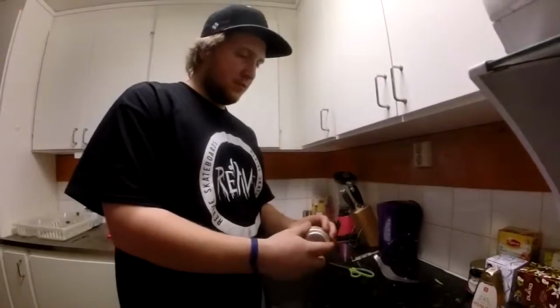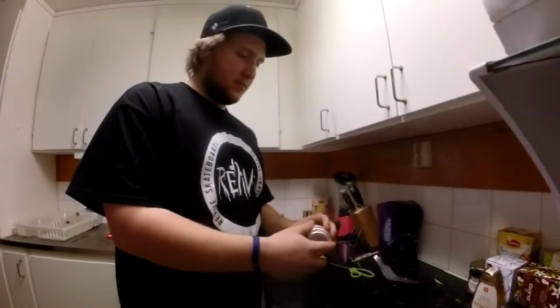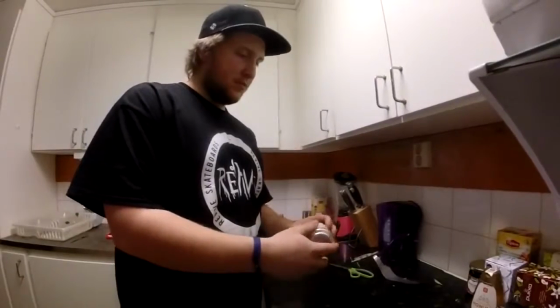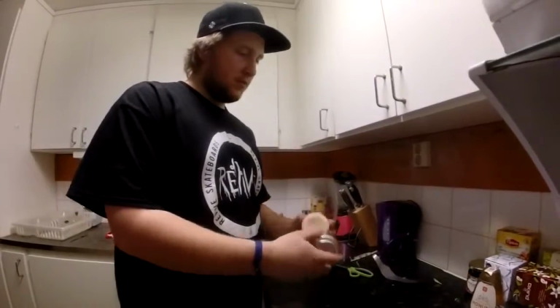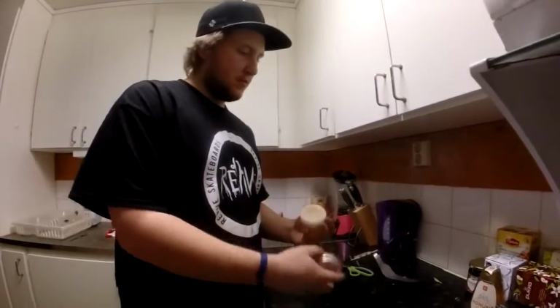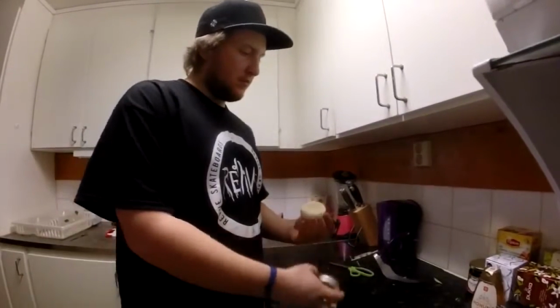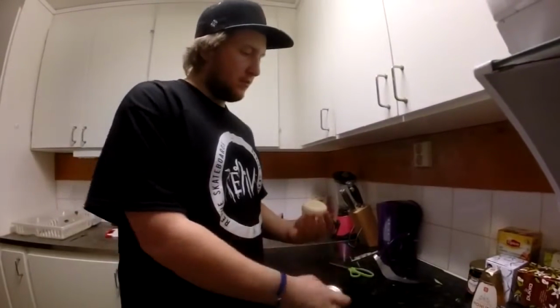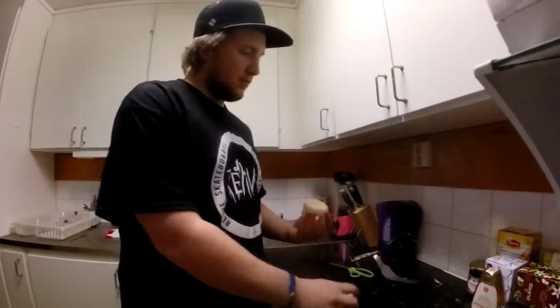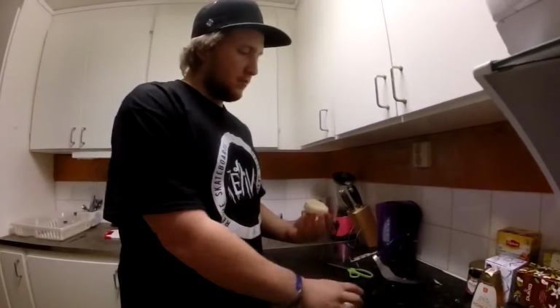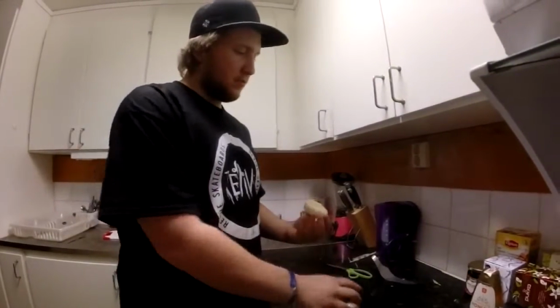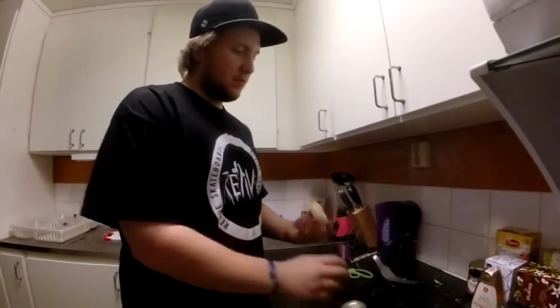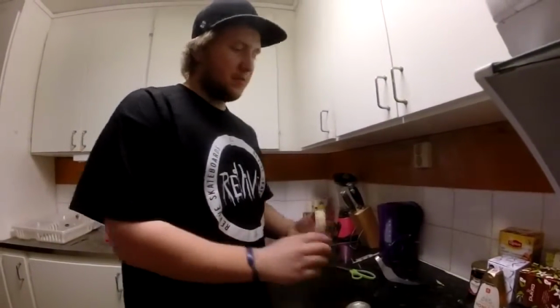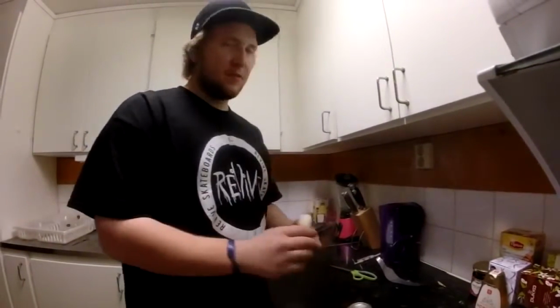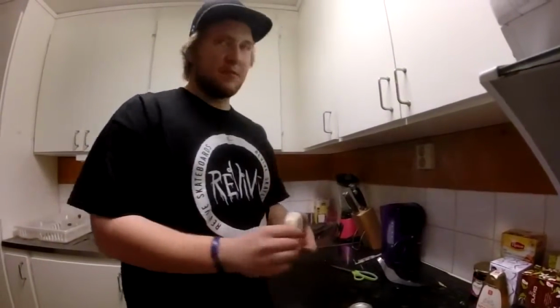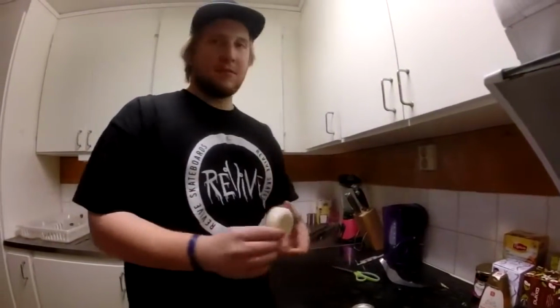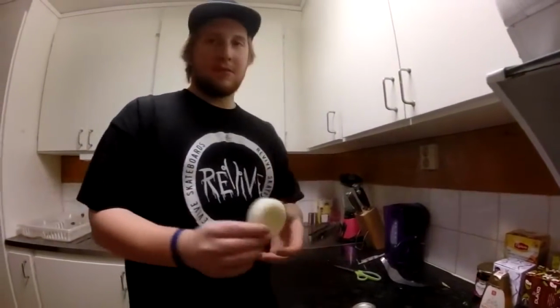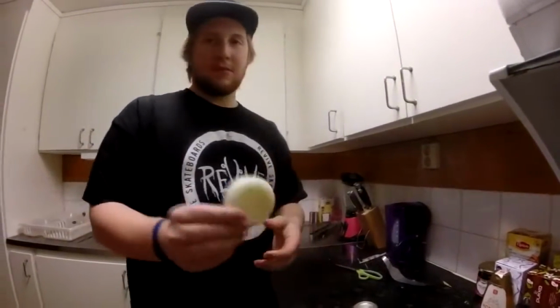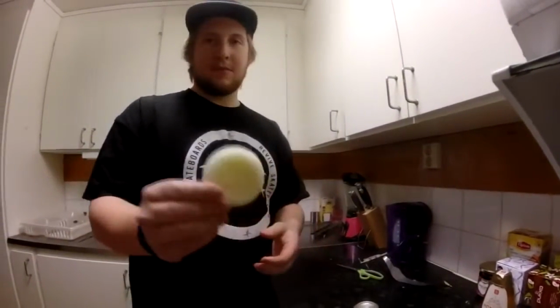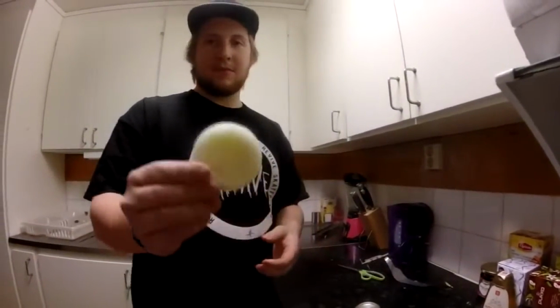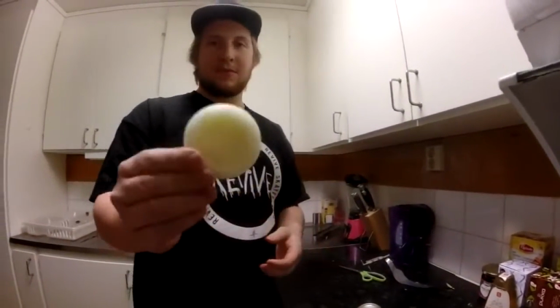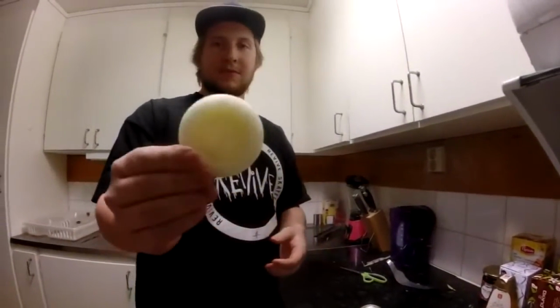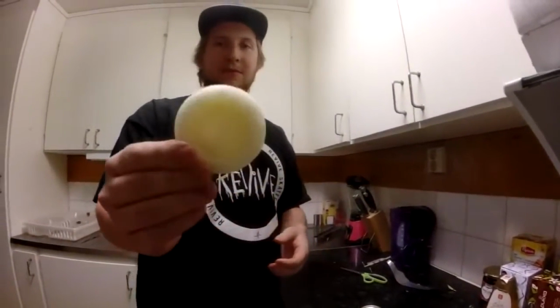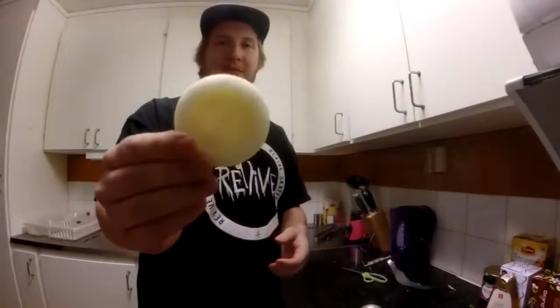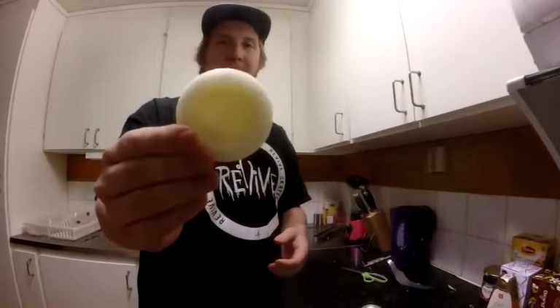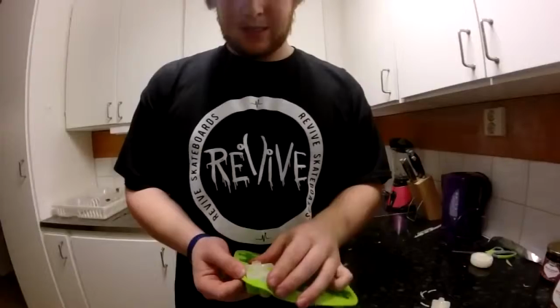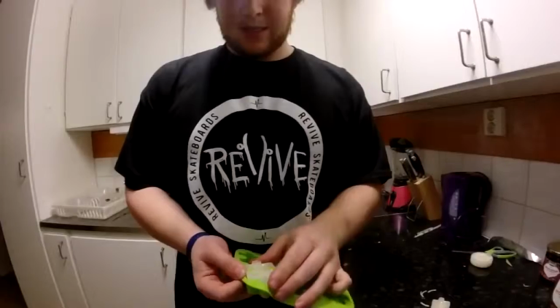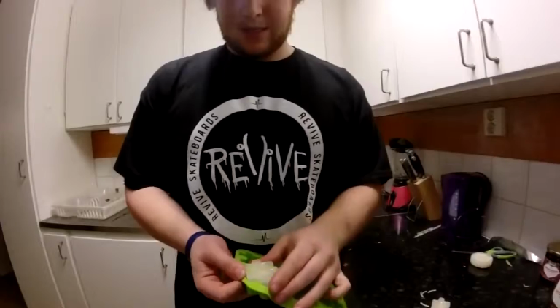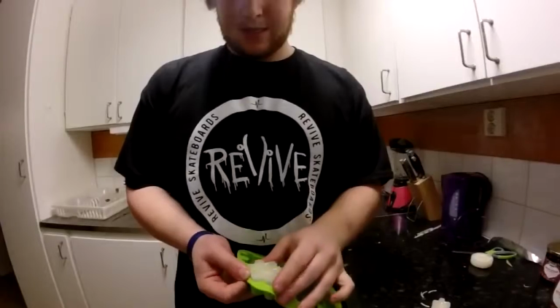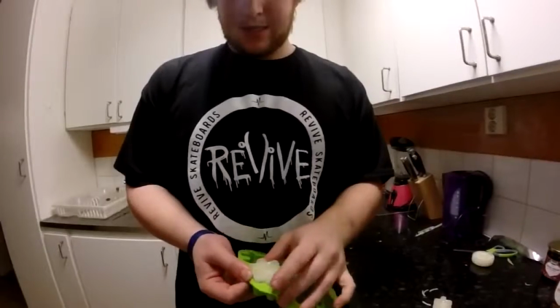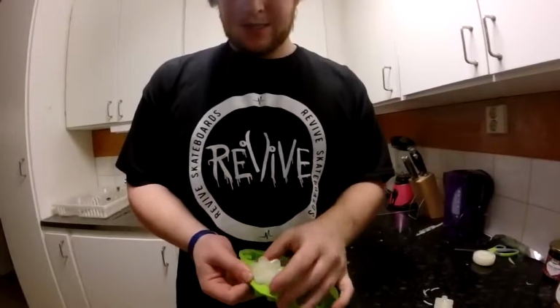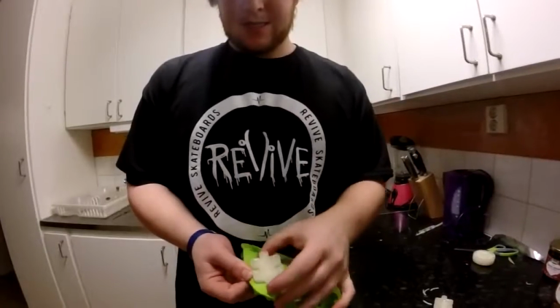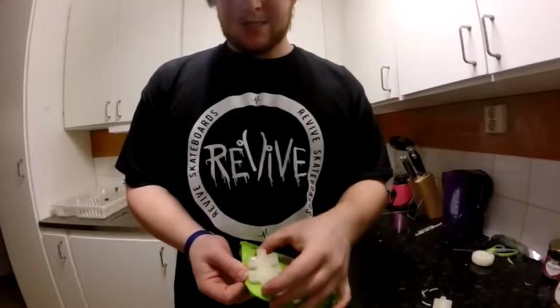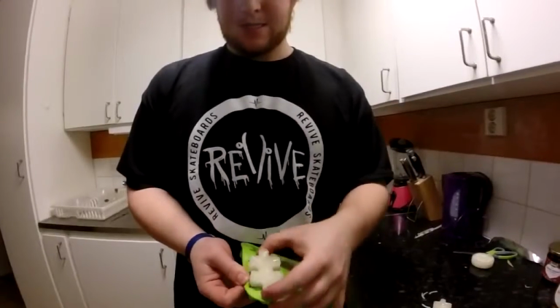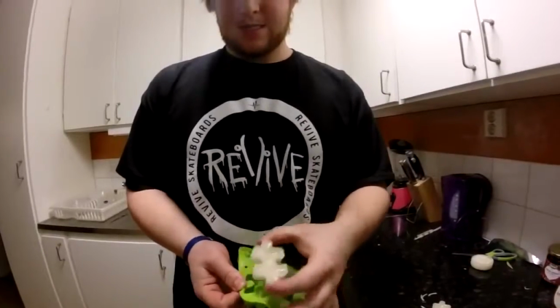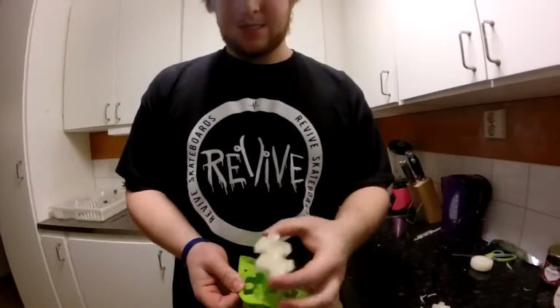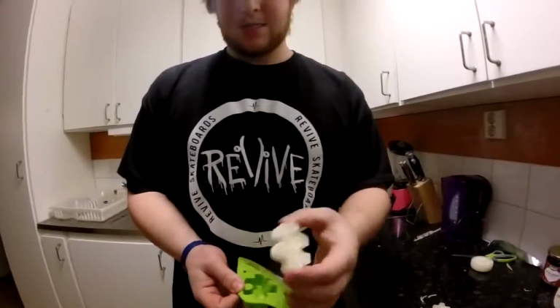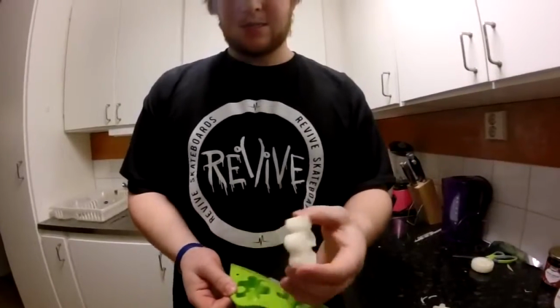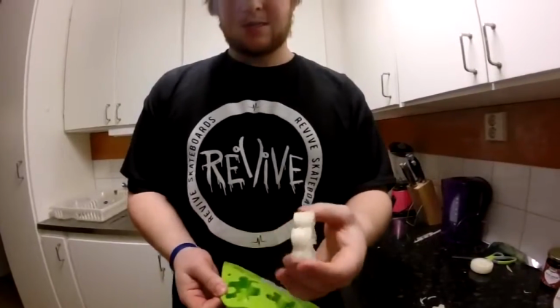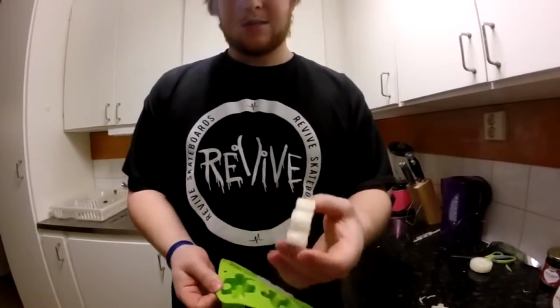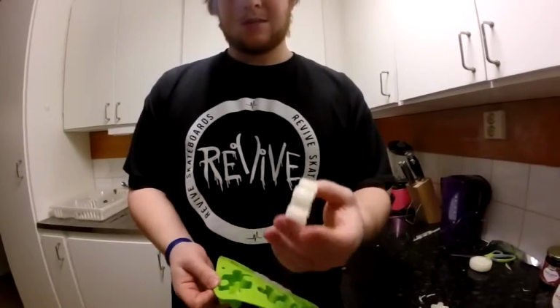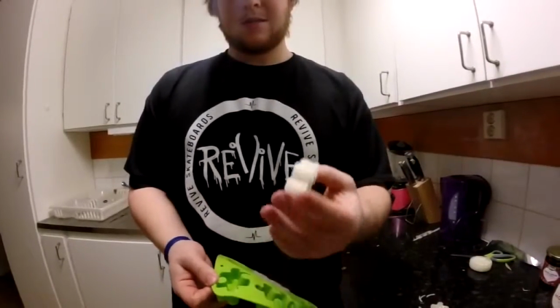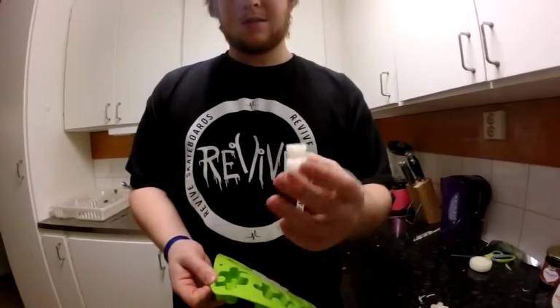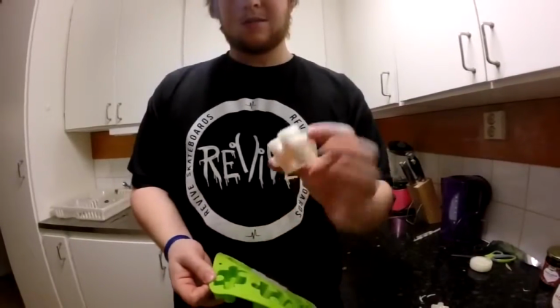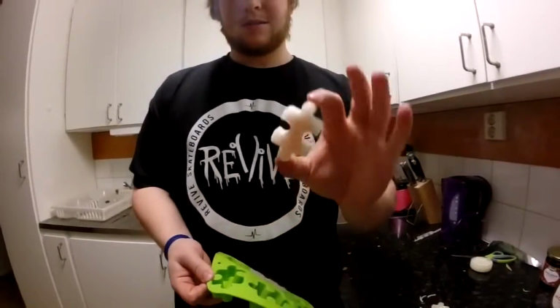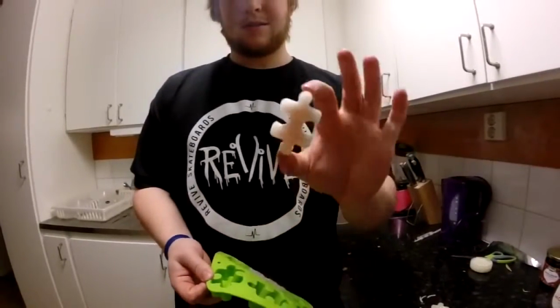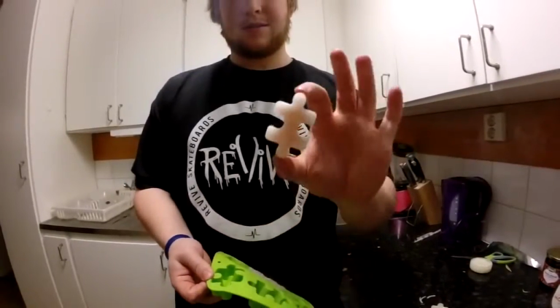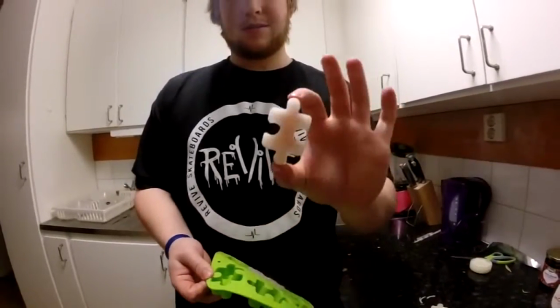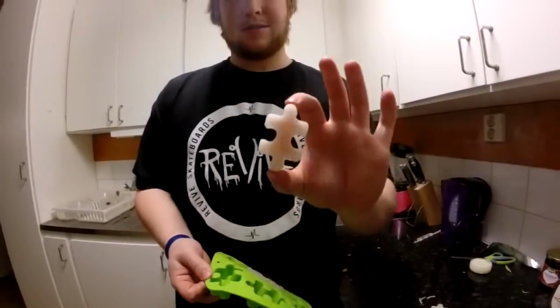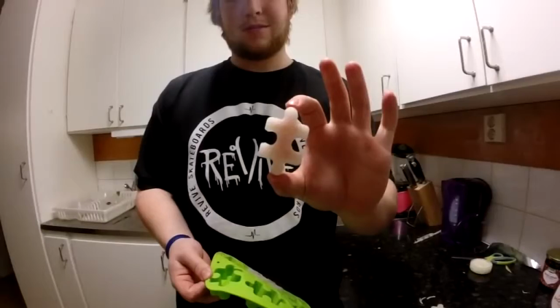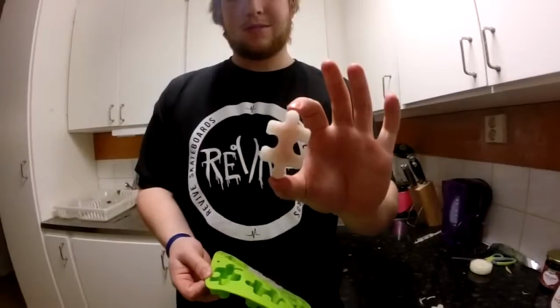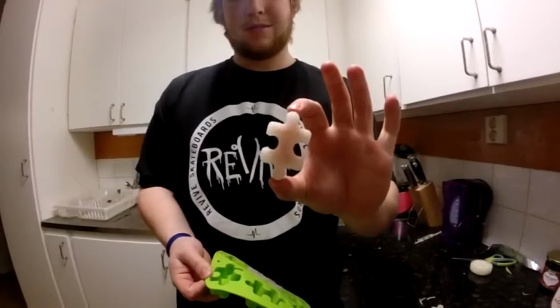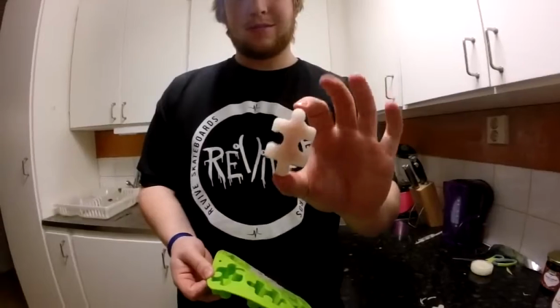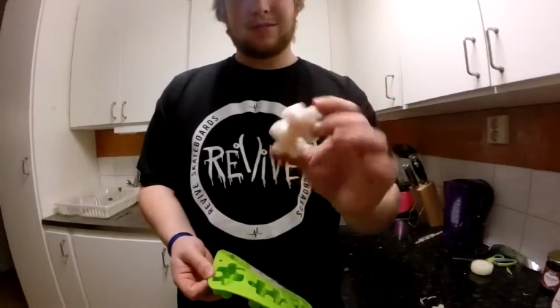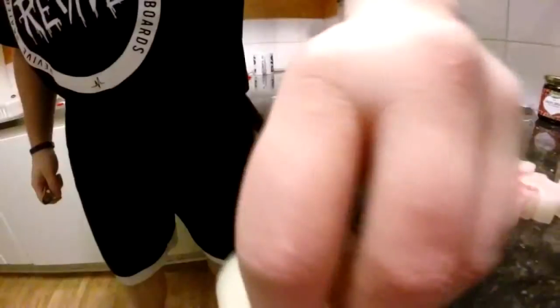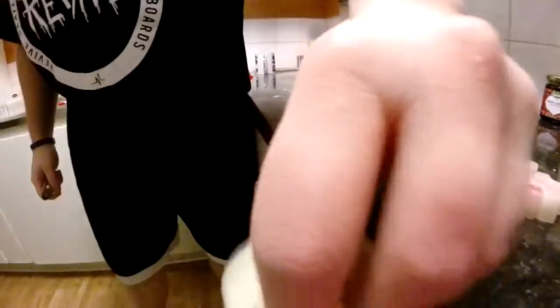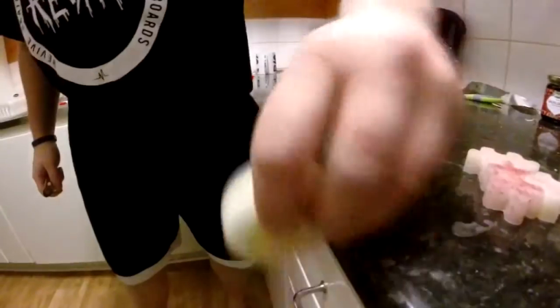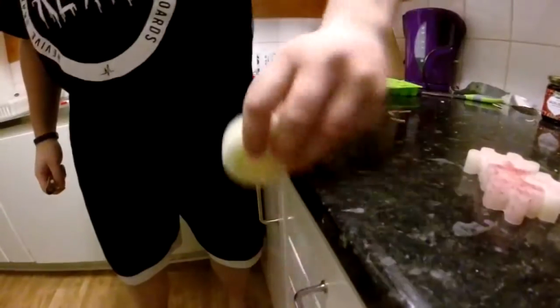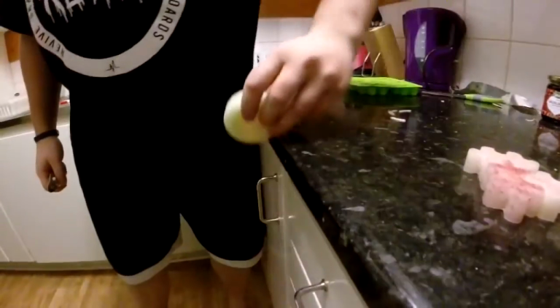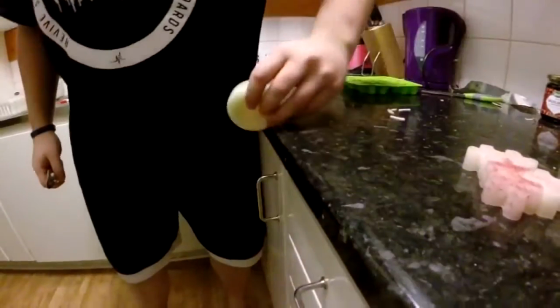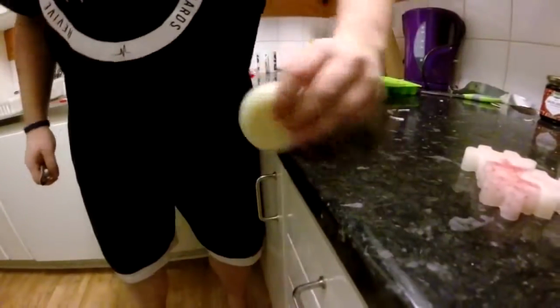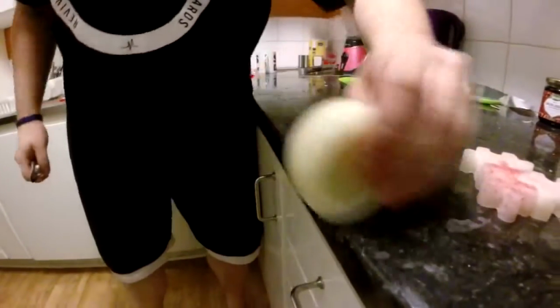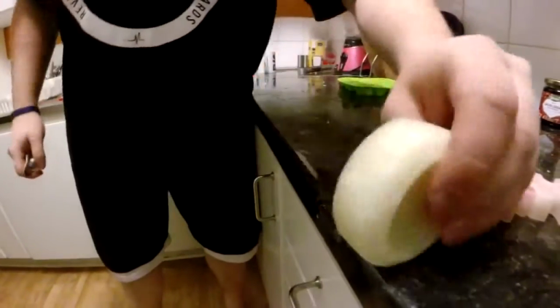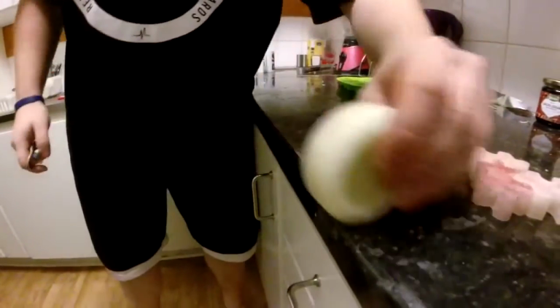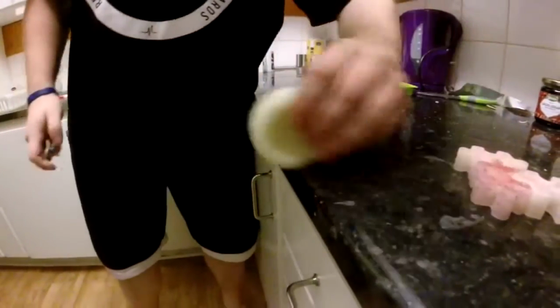Once the wax is done cooling down, take it out of the mold or can and have an utterly buttery ledge session.